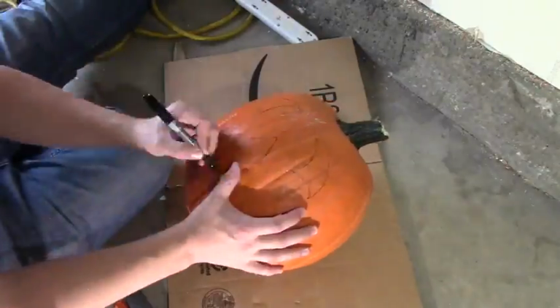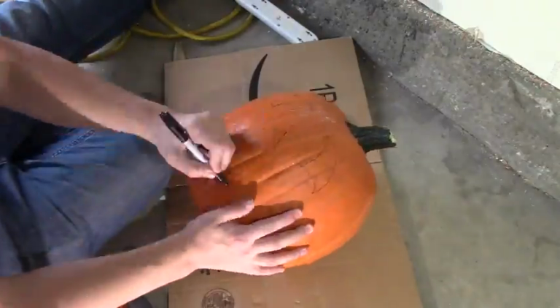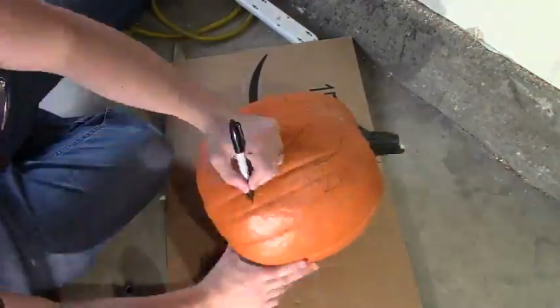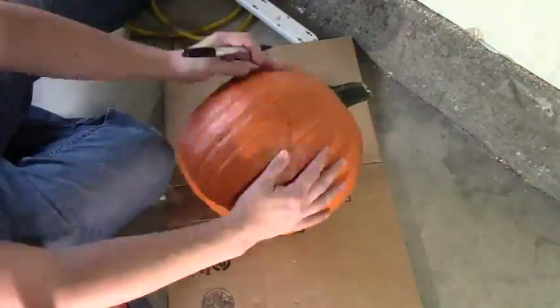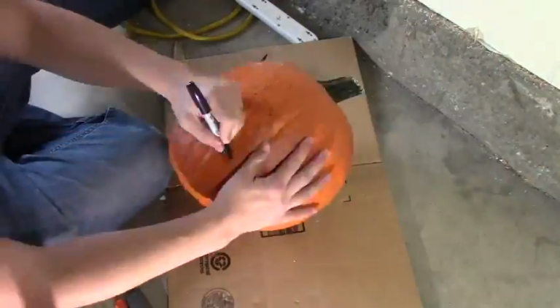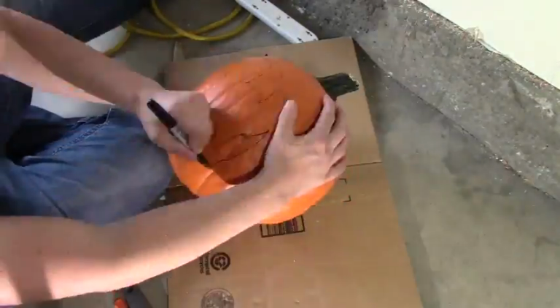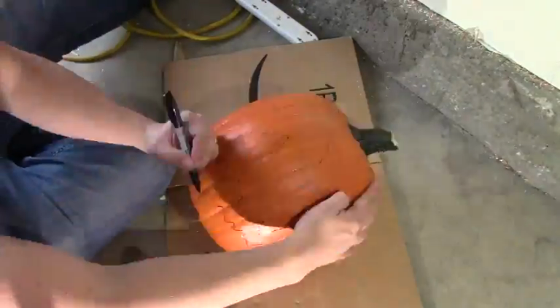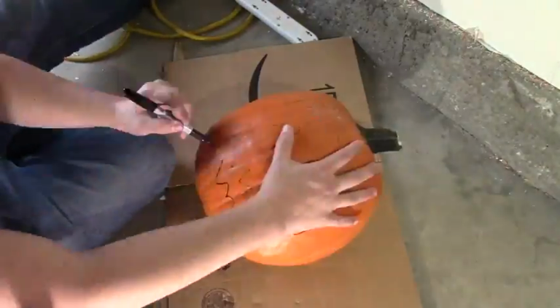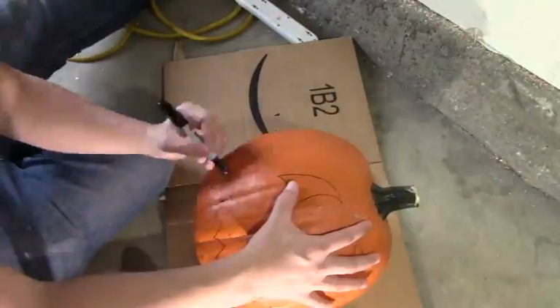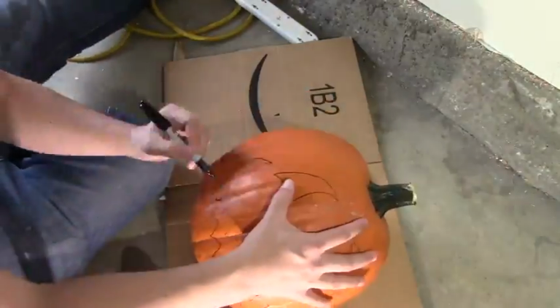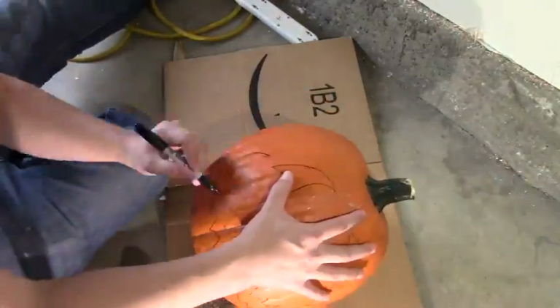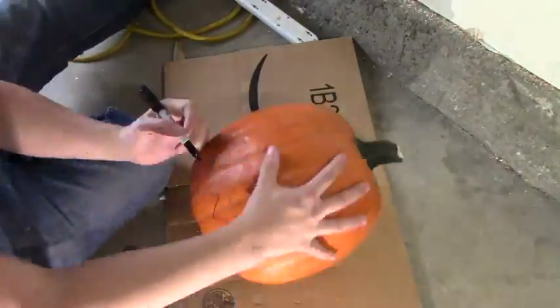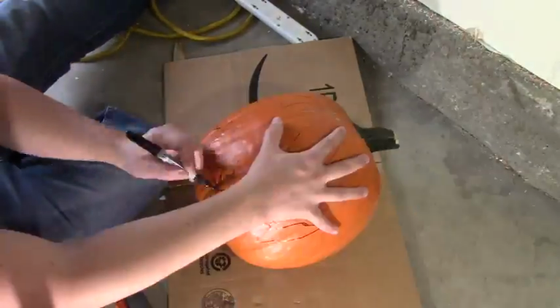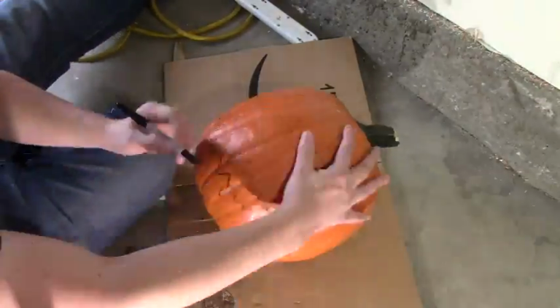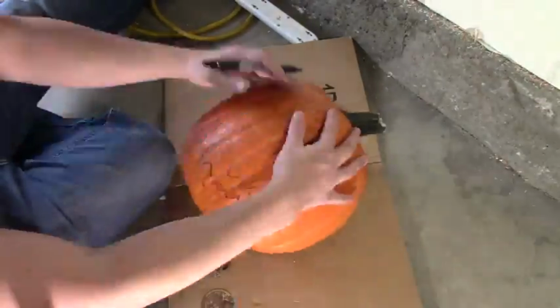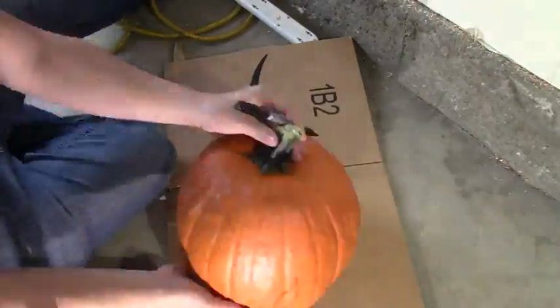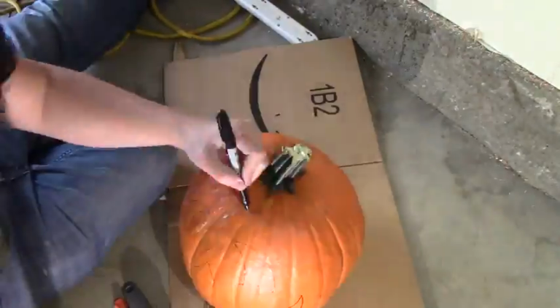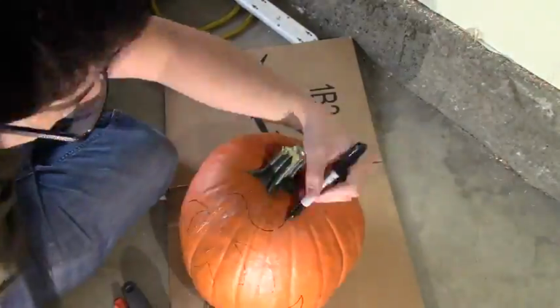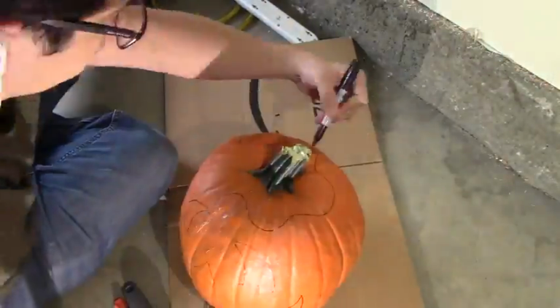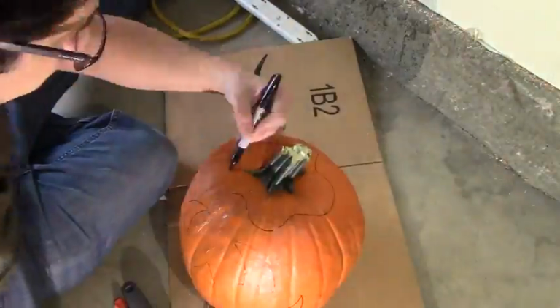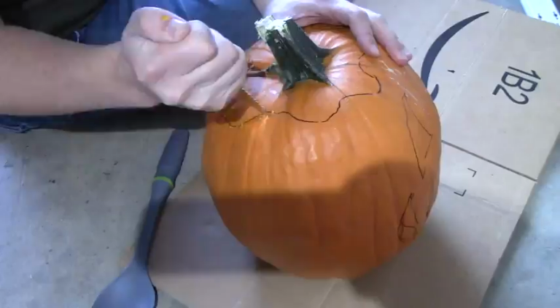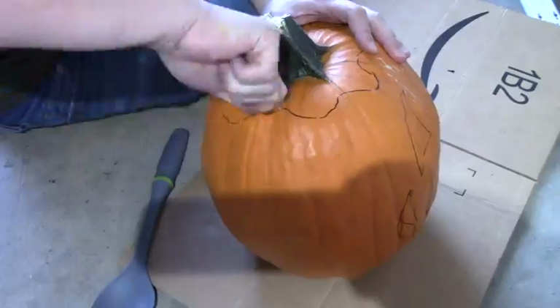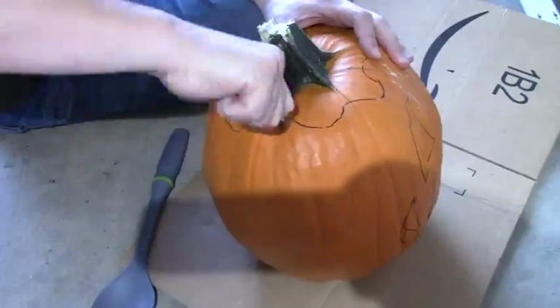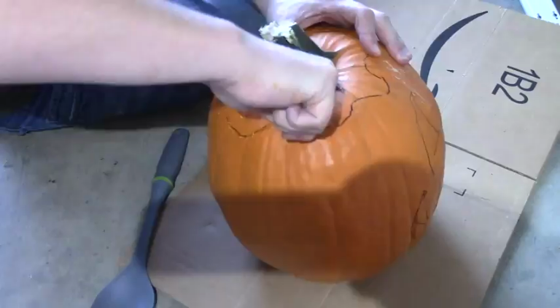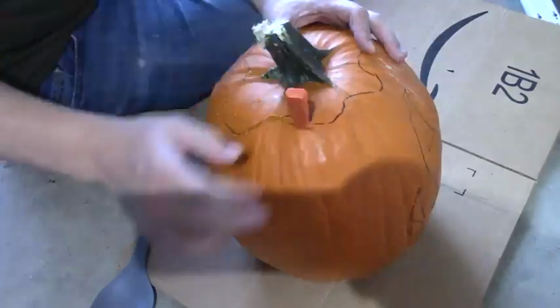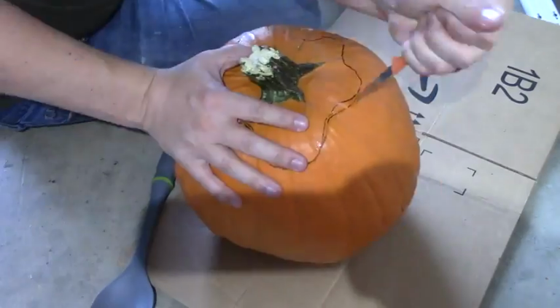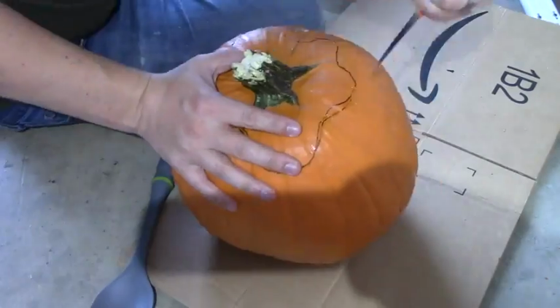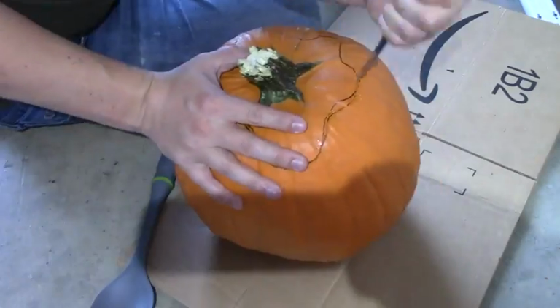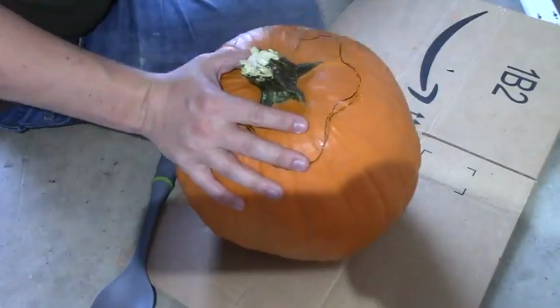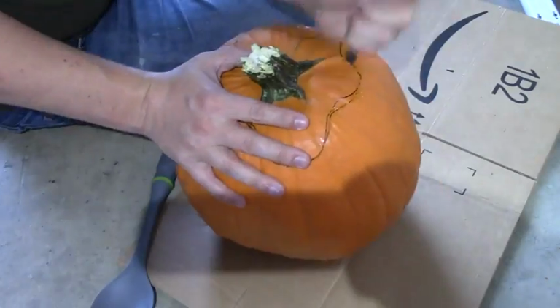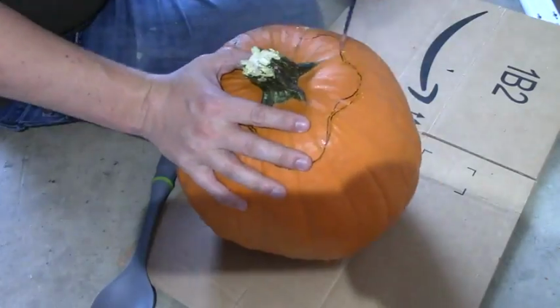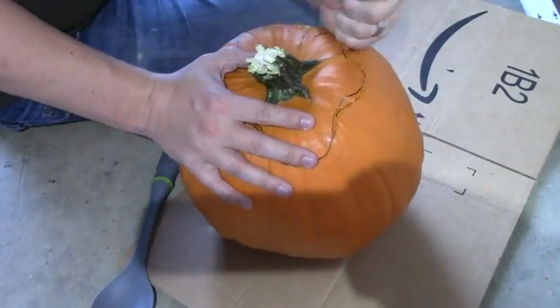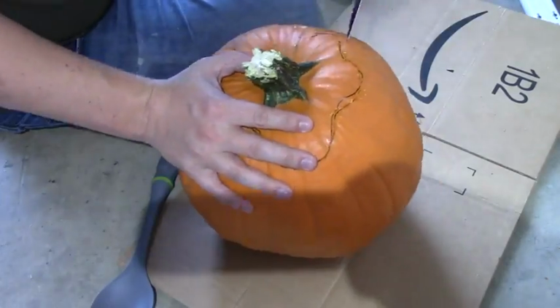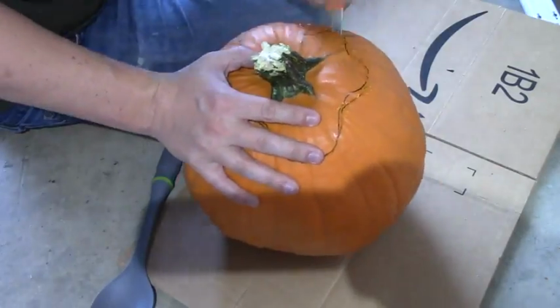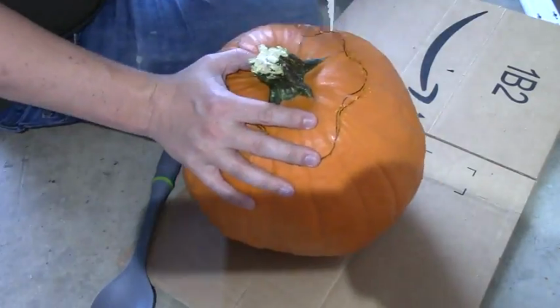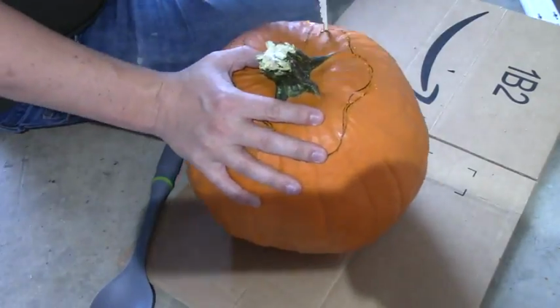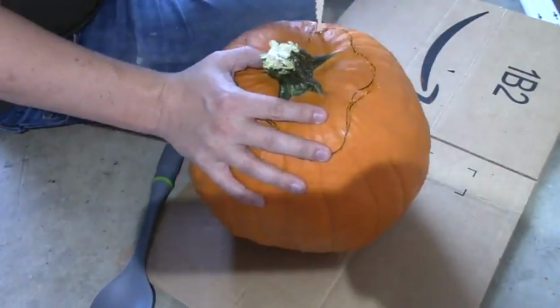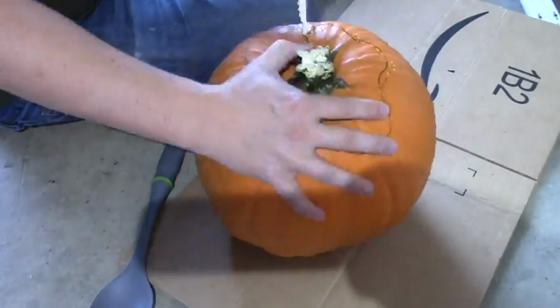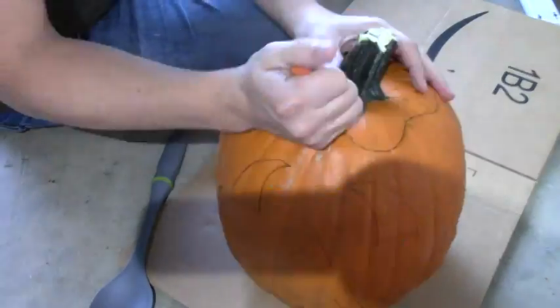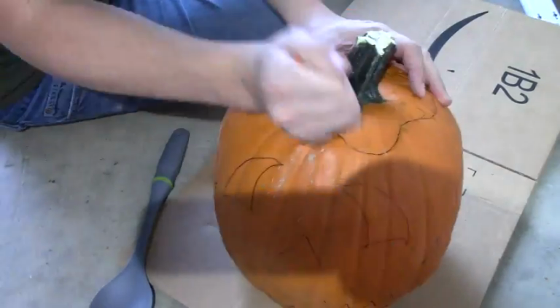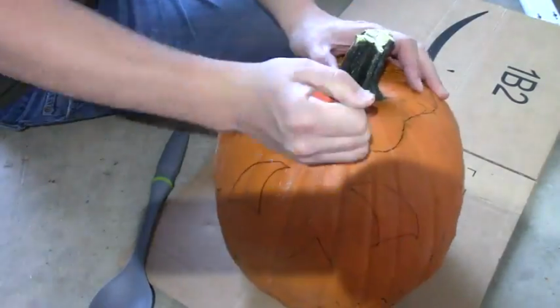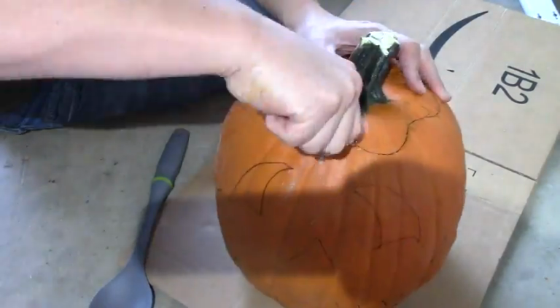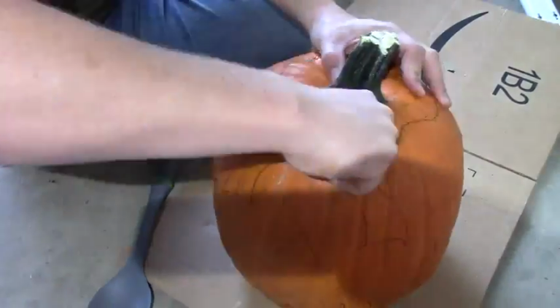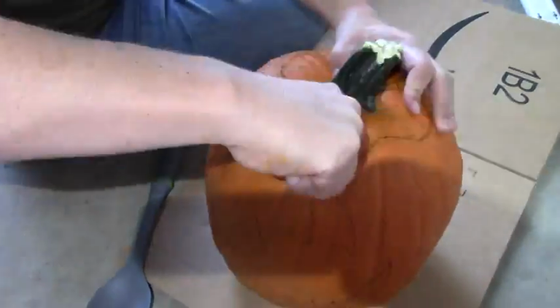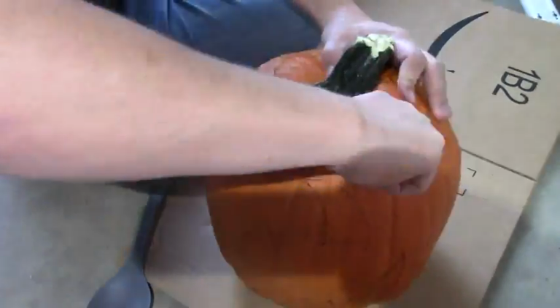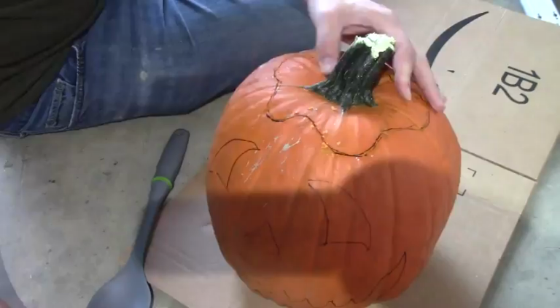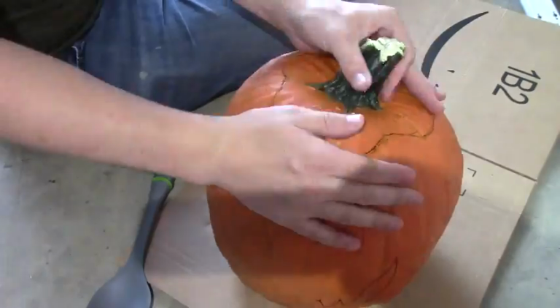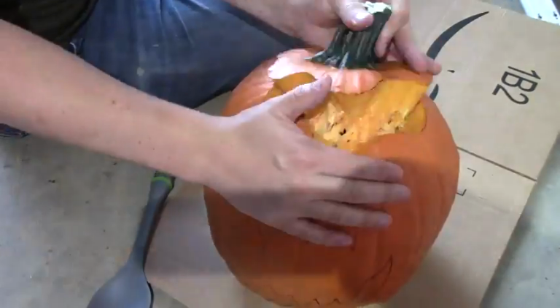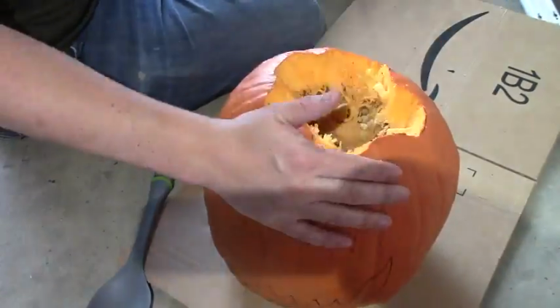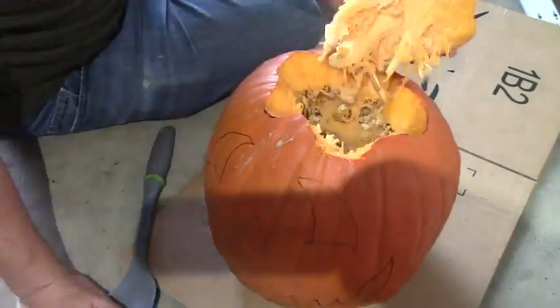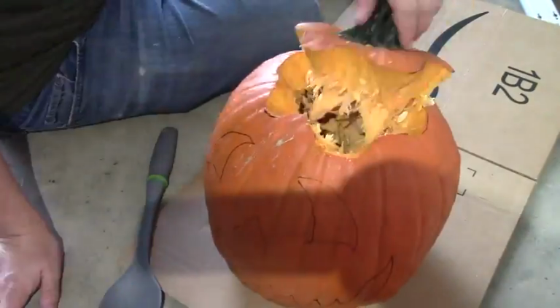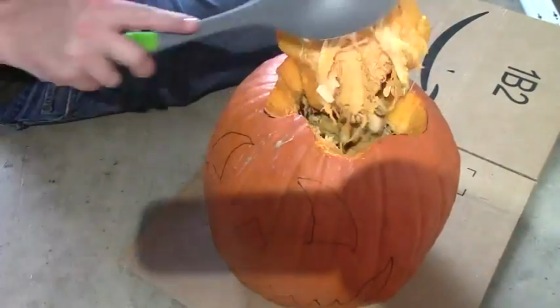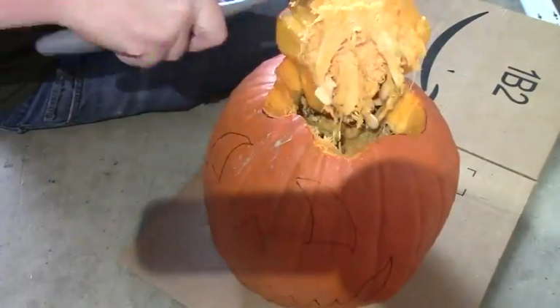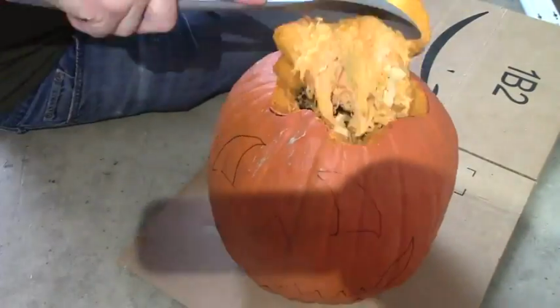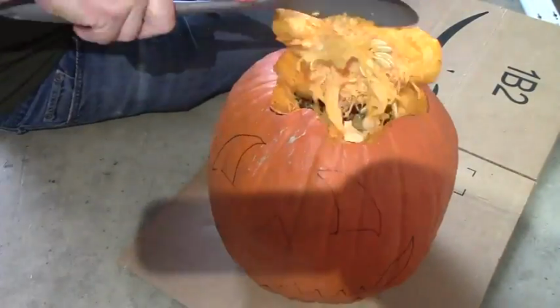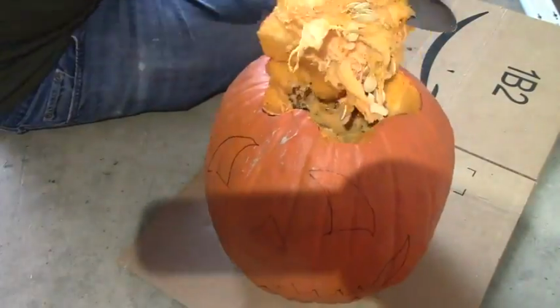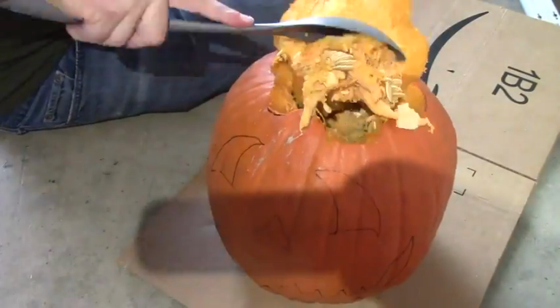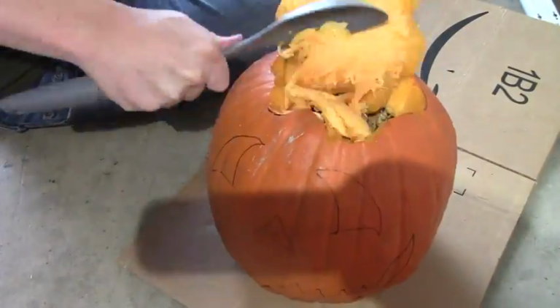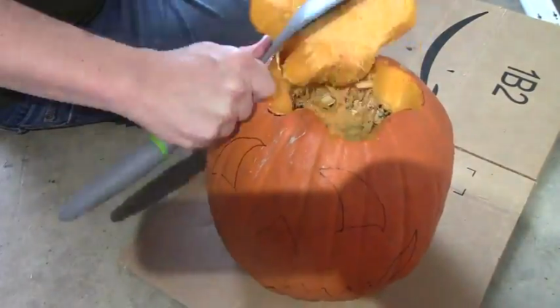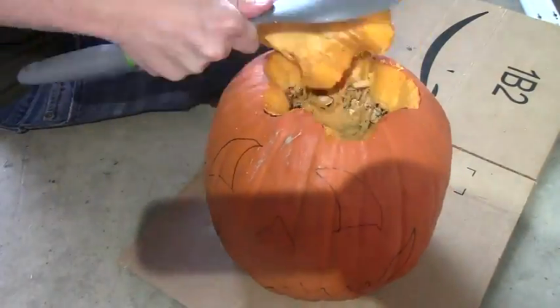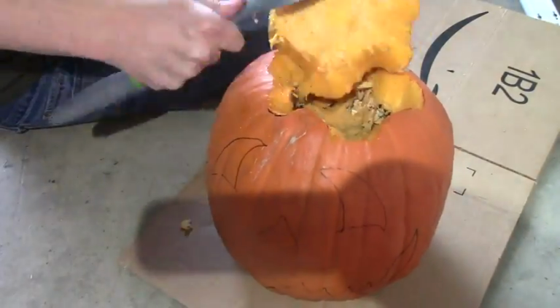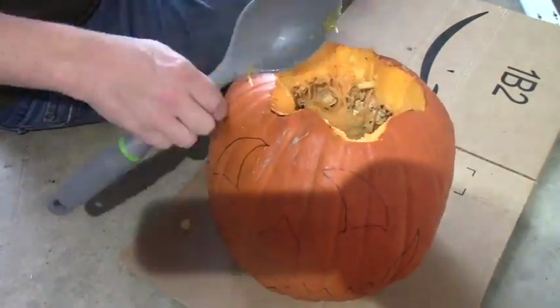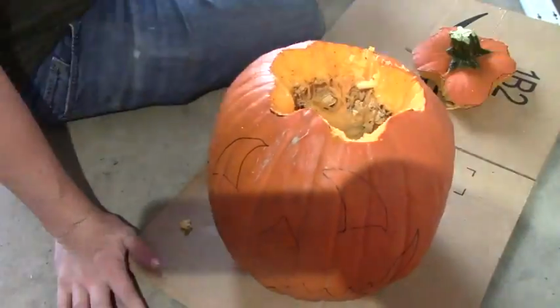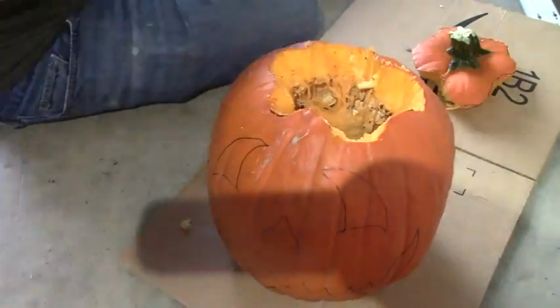Next, I cleaned and carved the pumpkin and I made sure to cut eyes that were big enough to fit the lights that I was going to stick in there later.